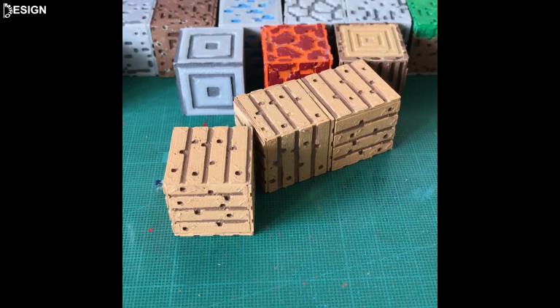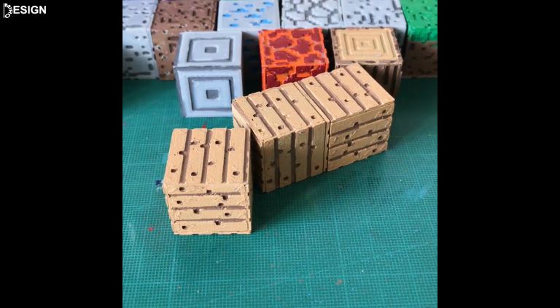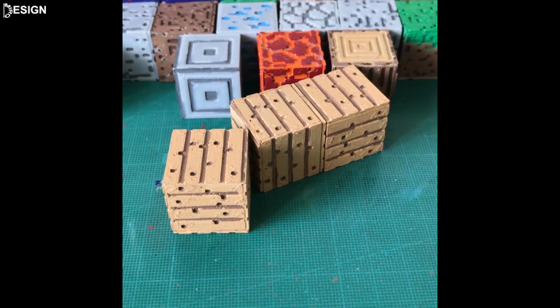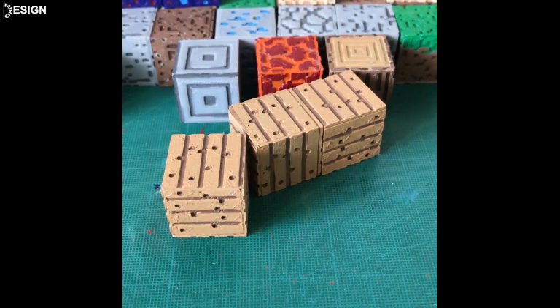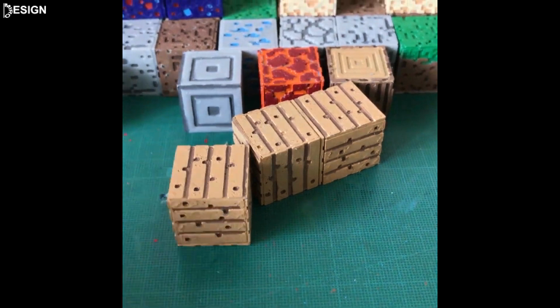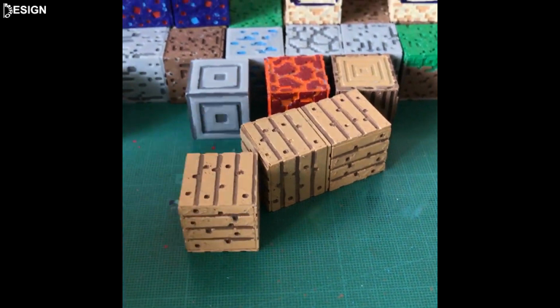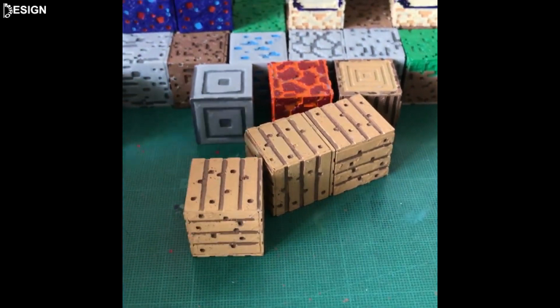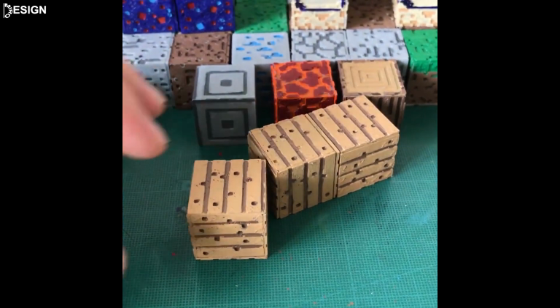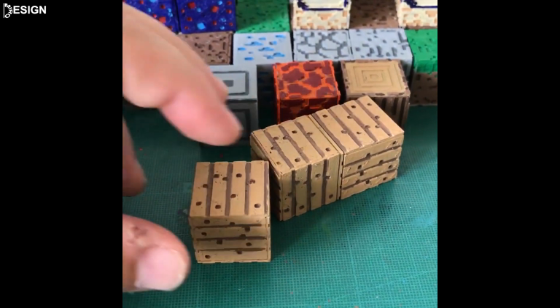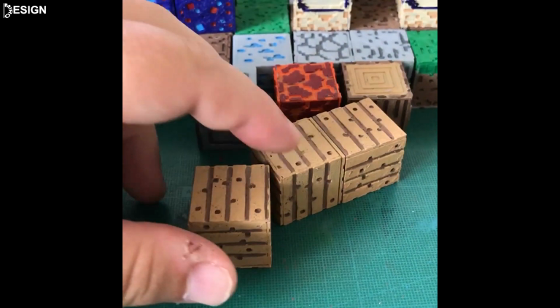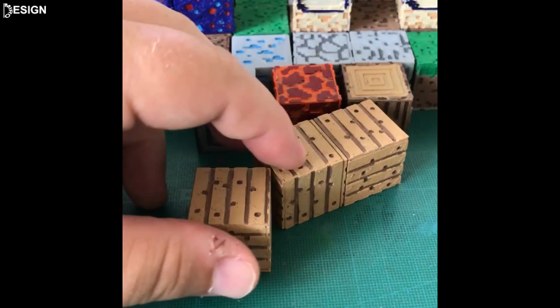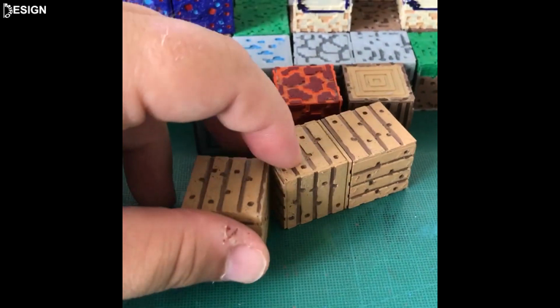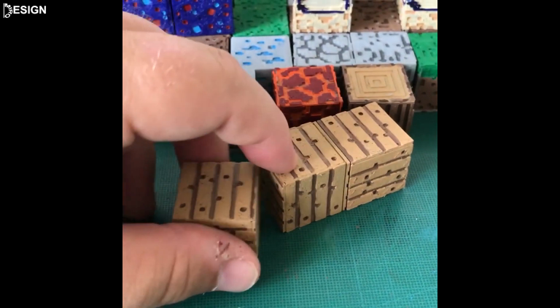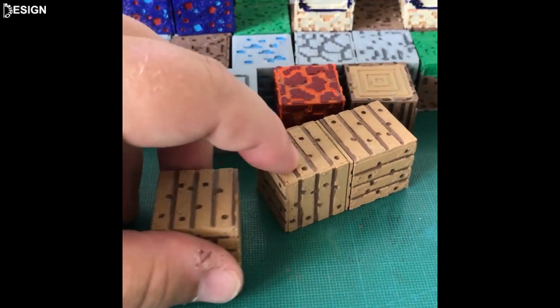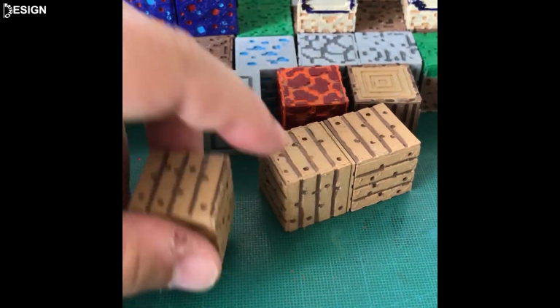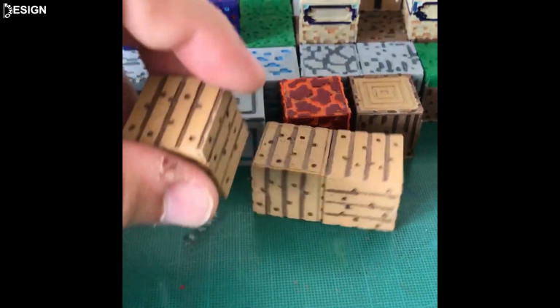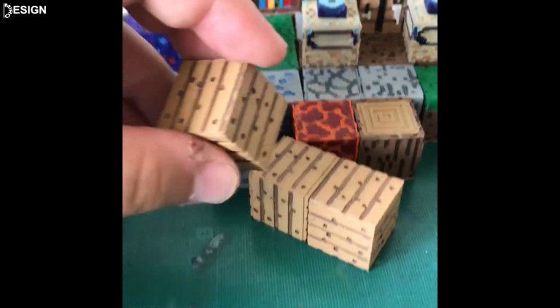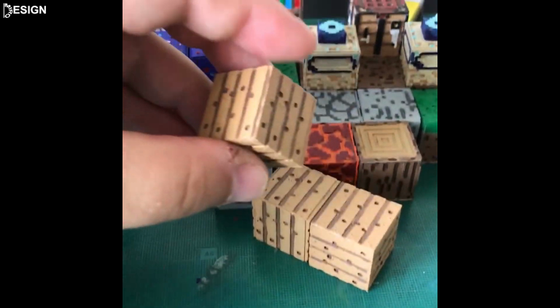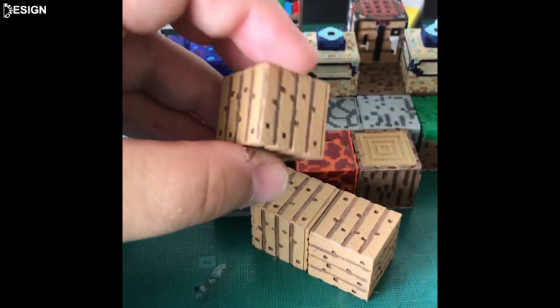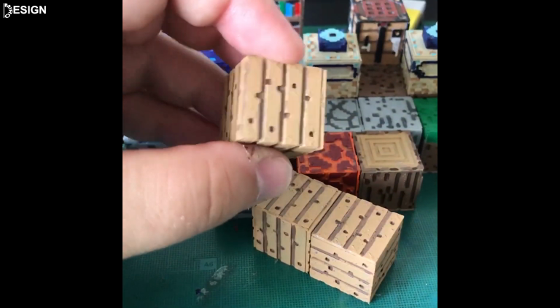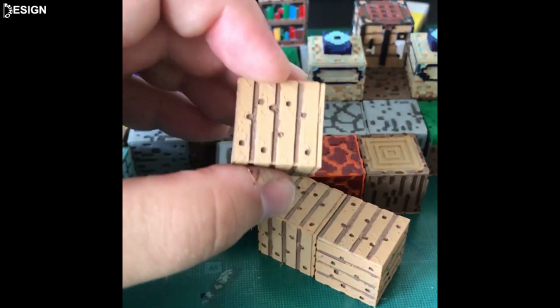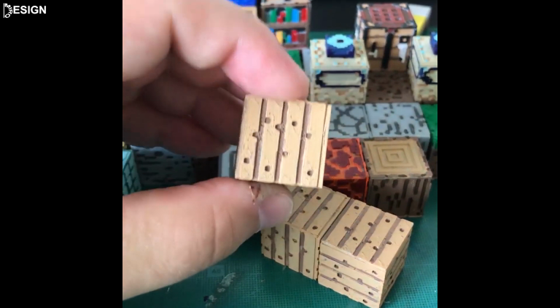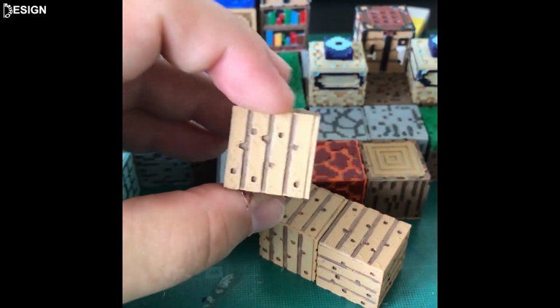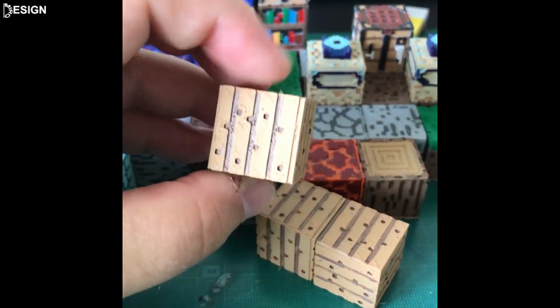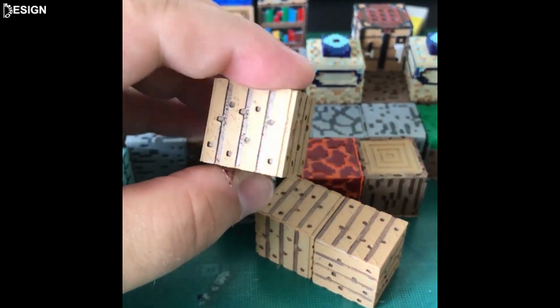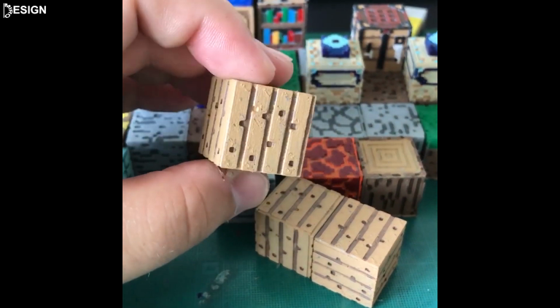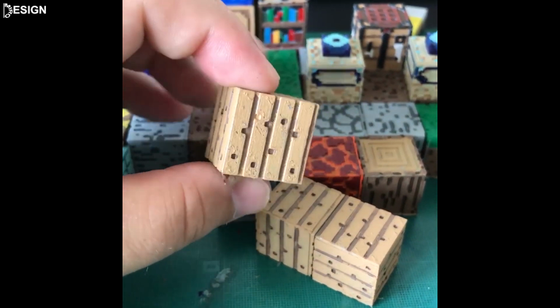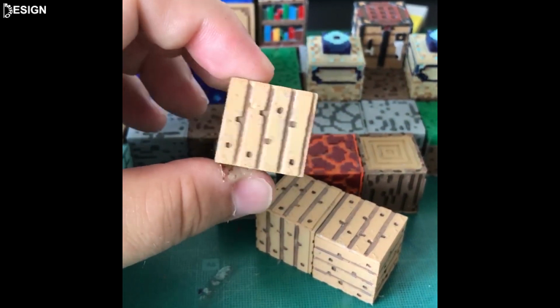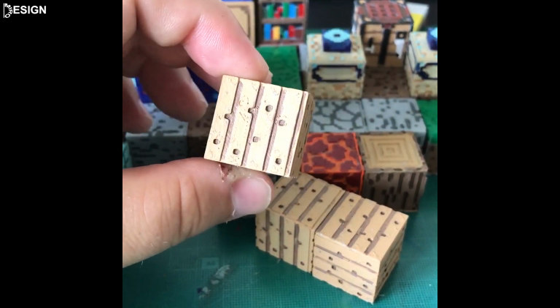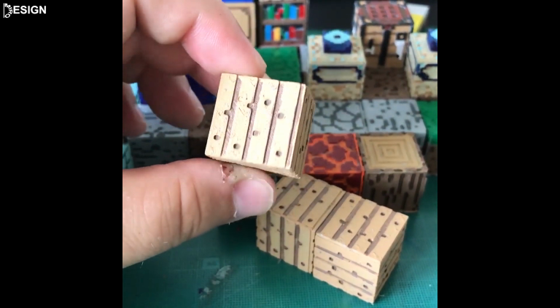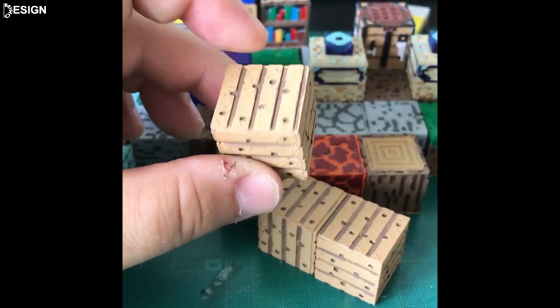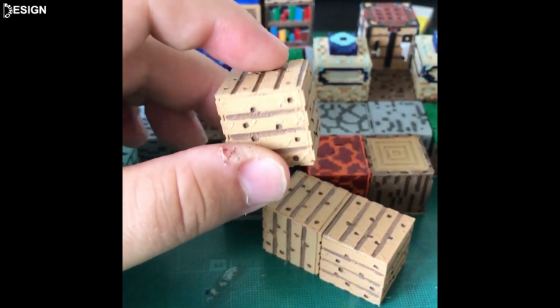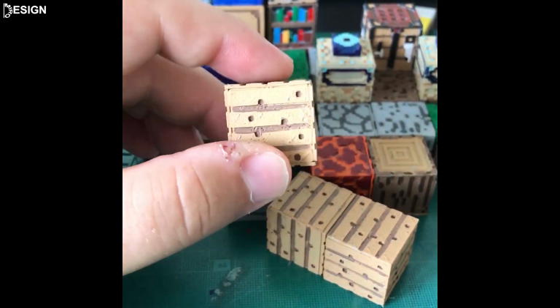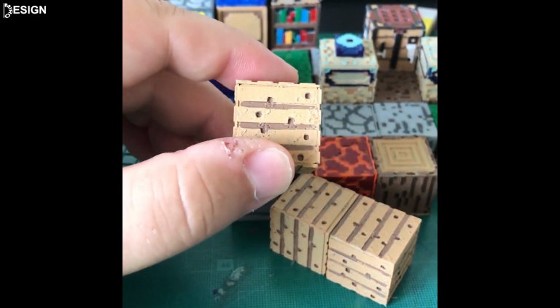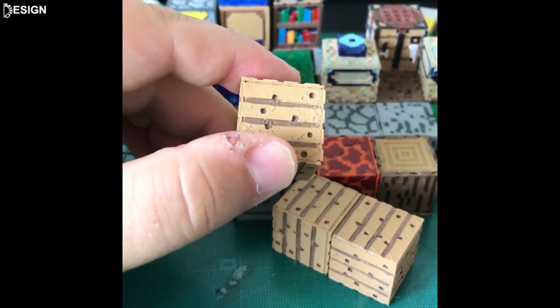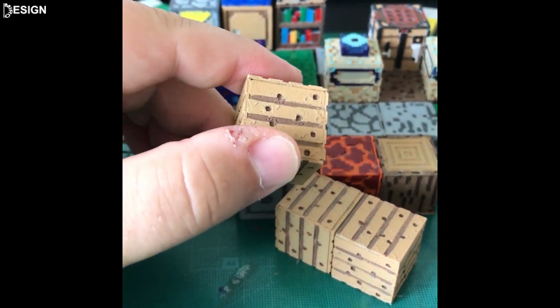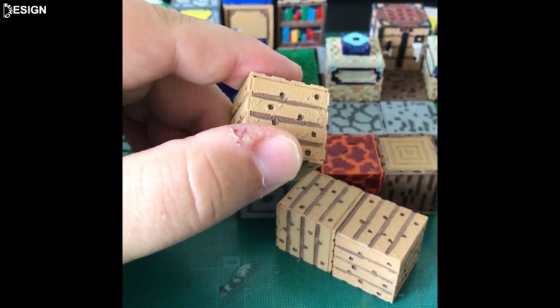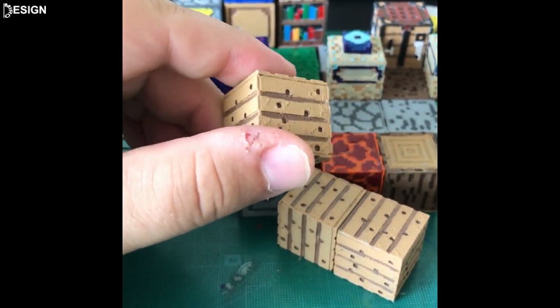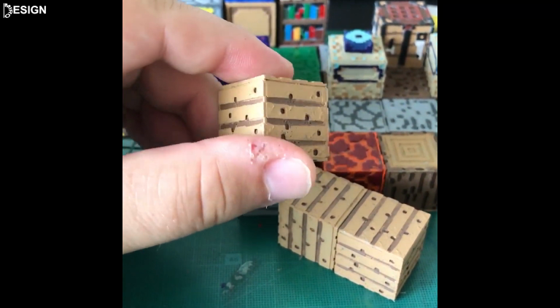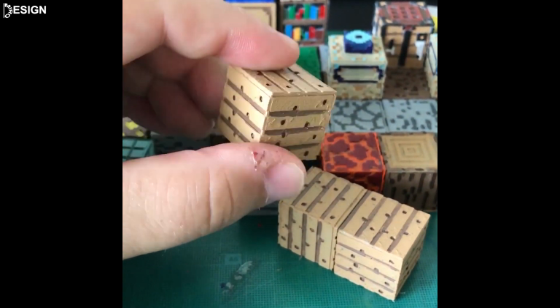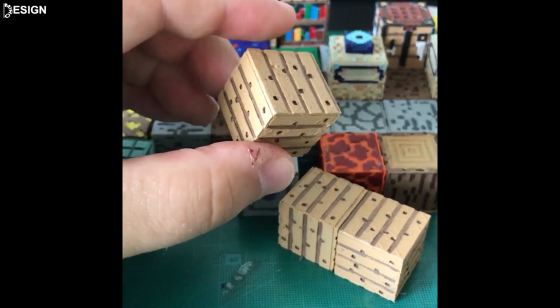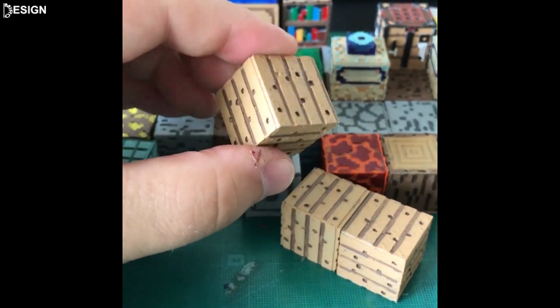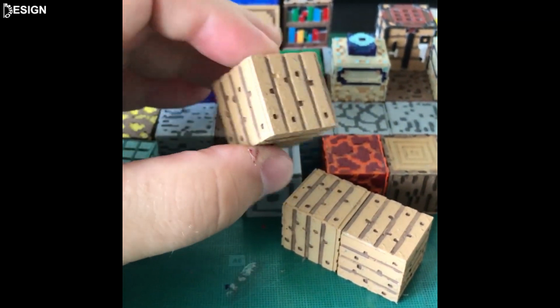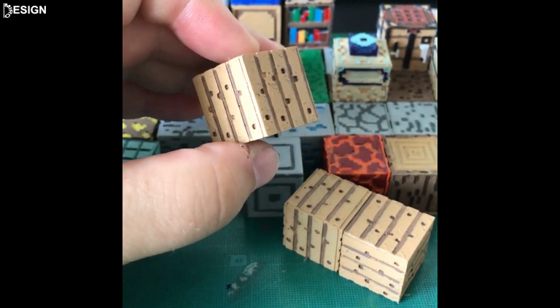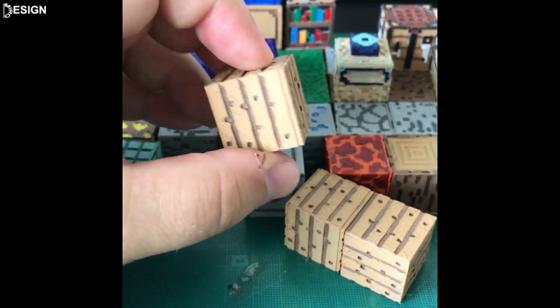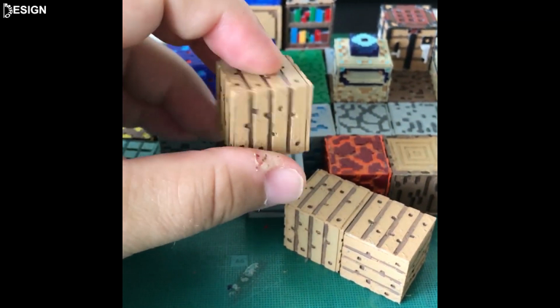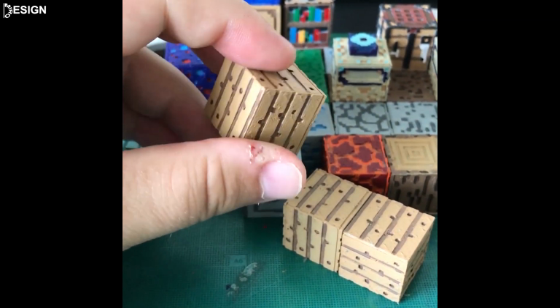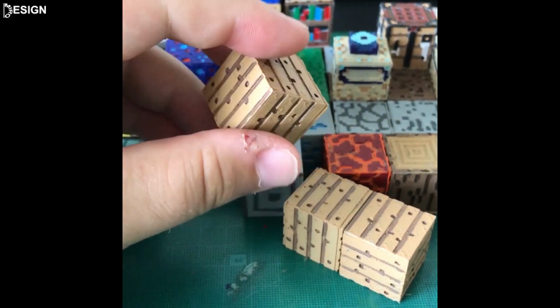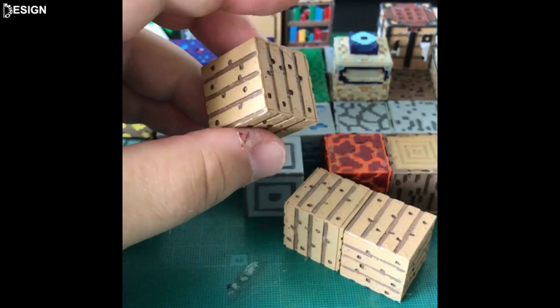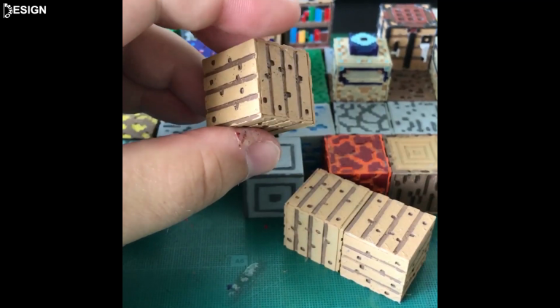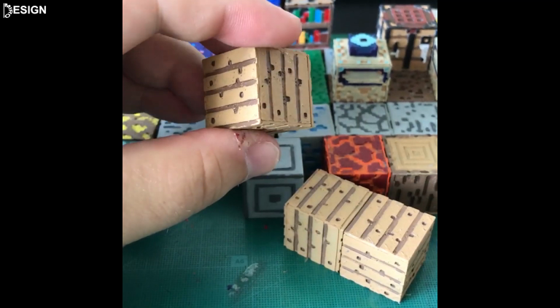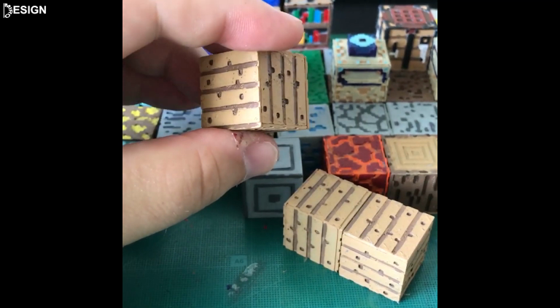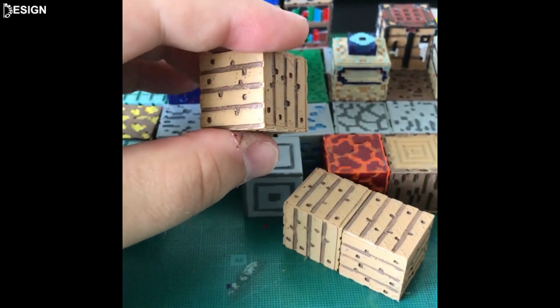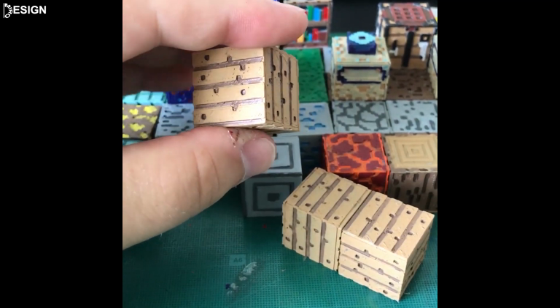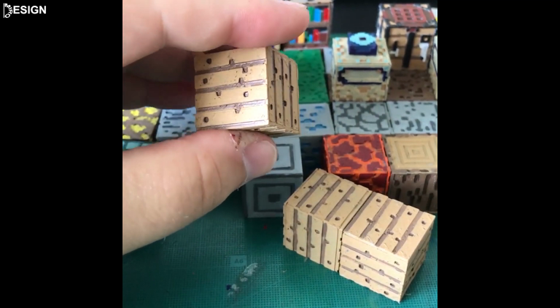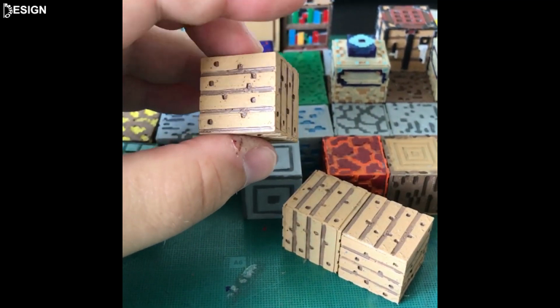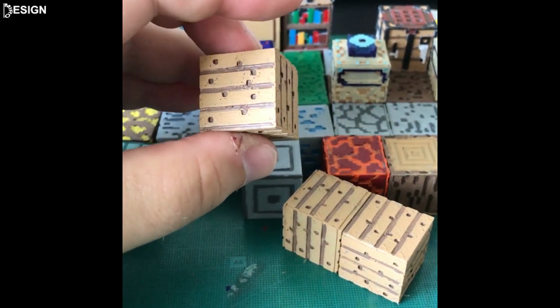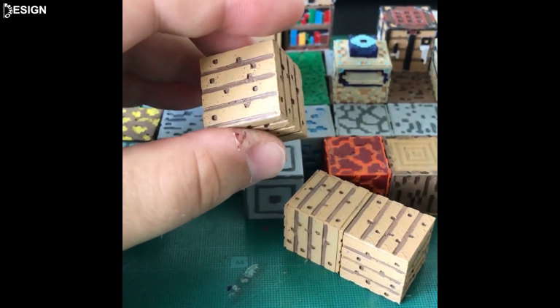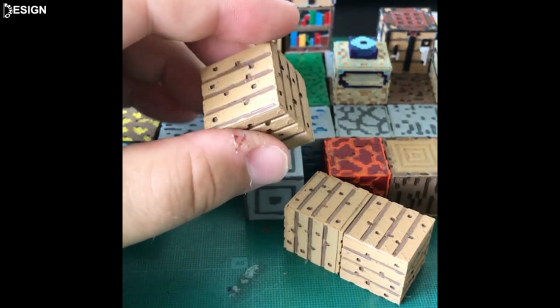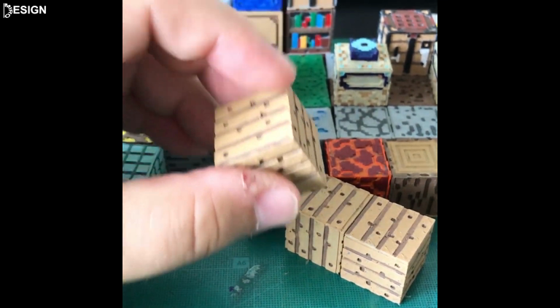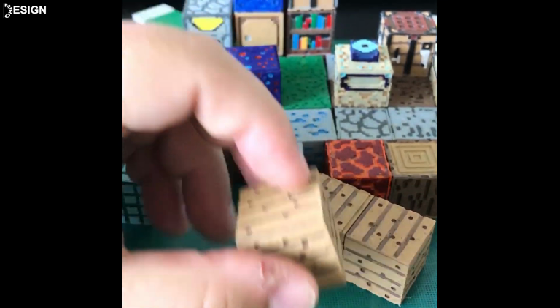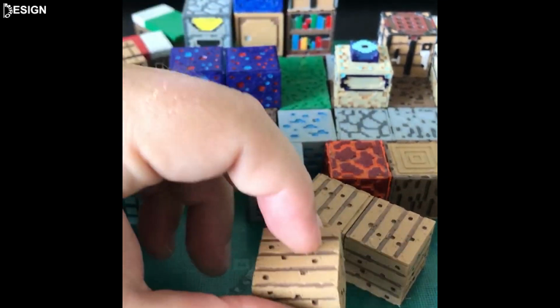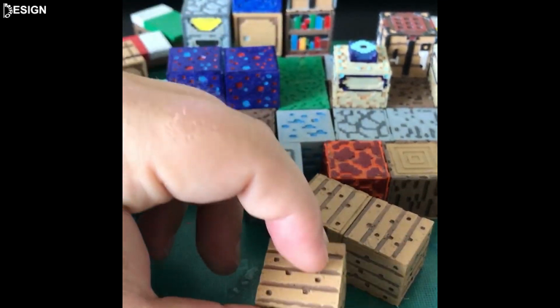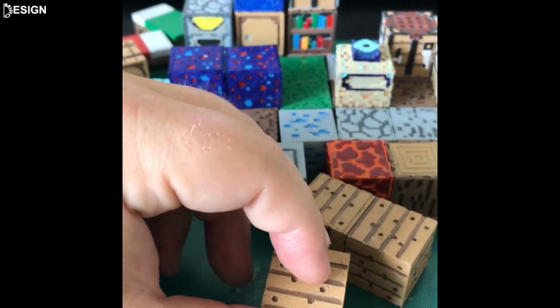Hello to all 3D printing fans. In this video I will show you how to print, color, and assemble a Planks puzzle.